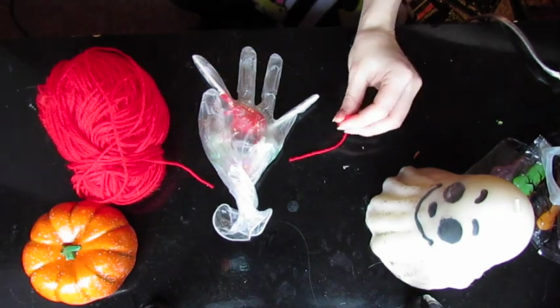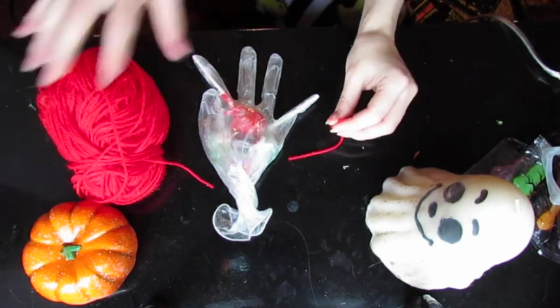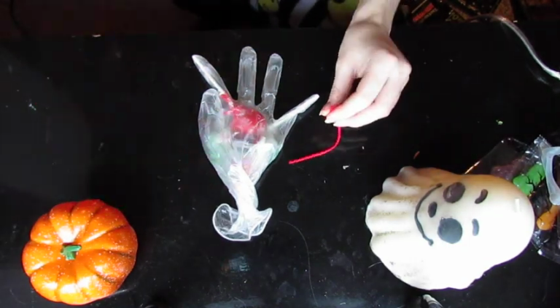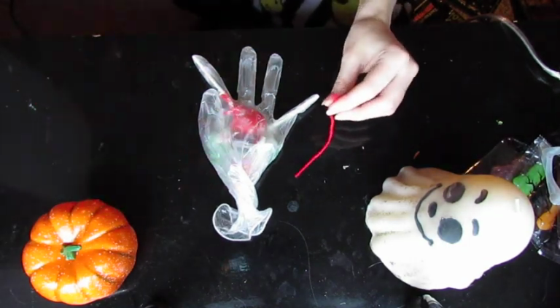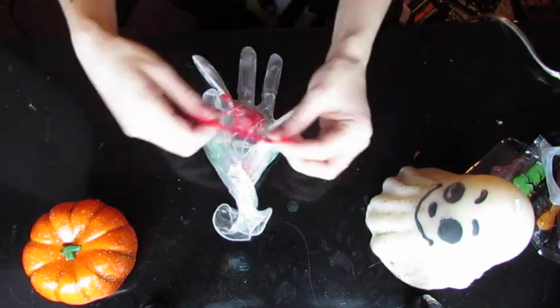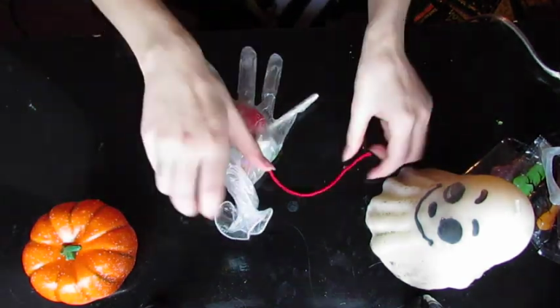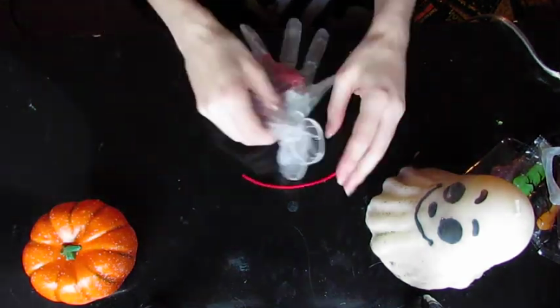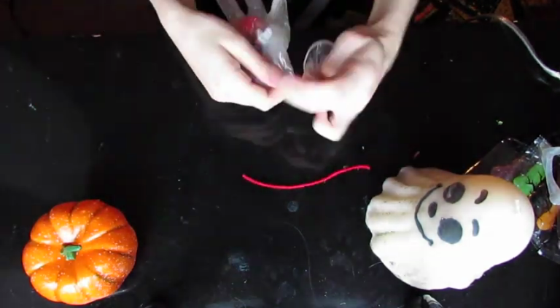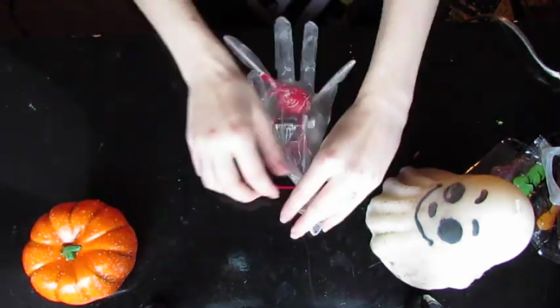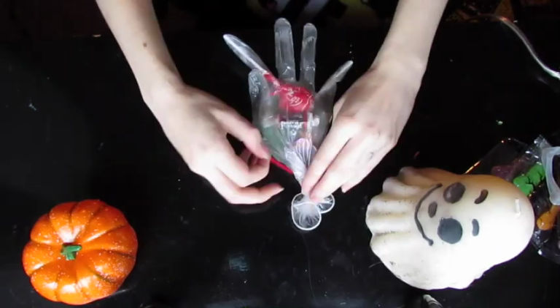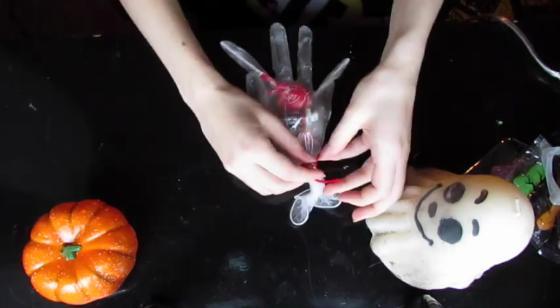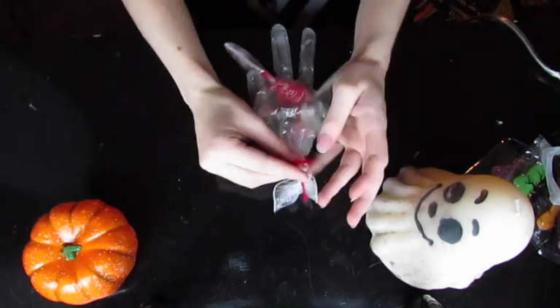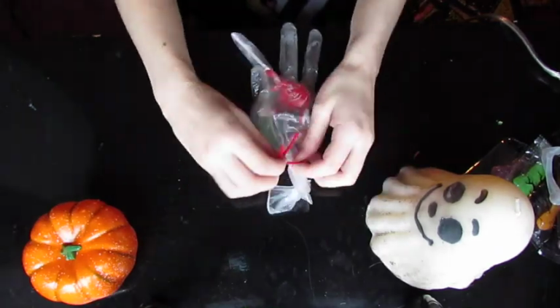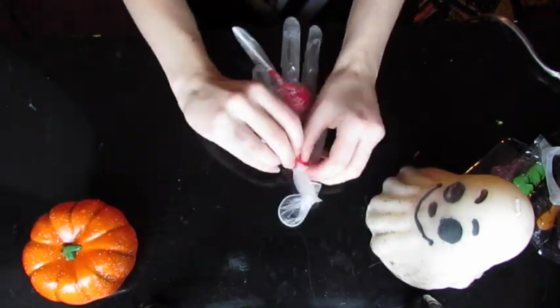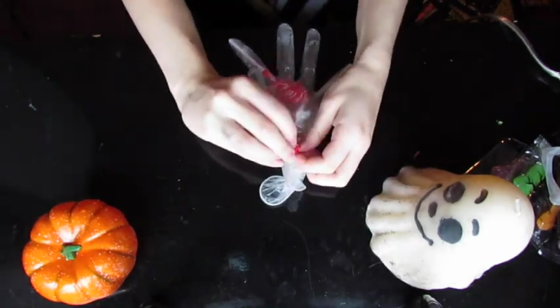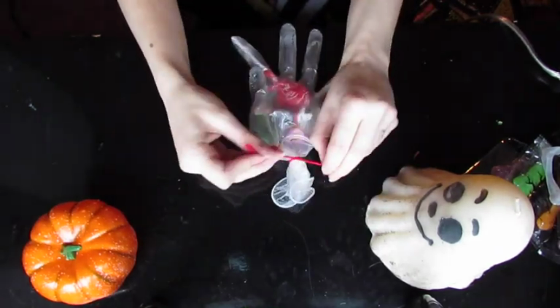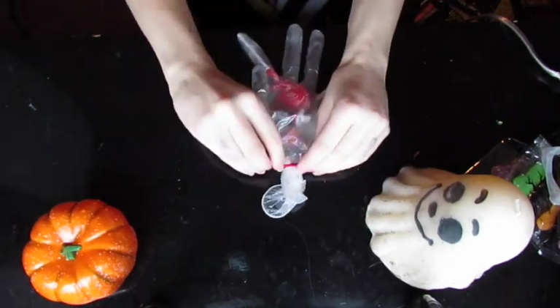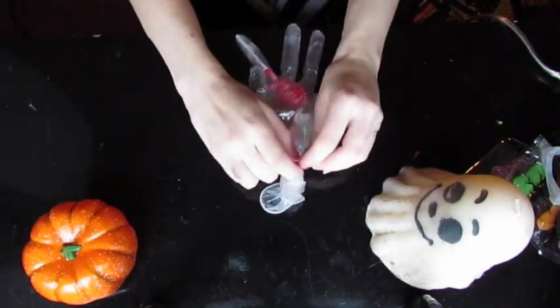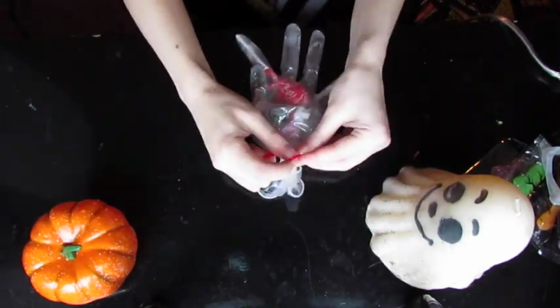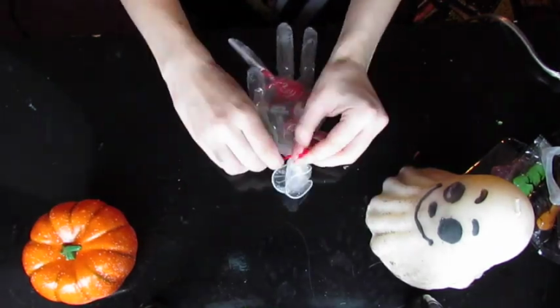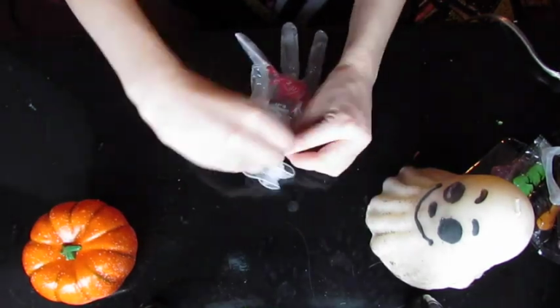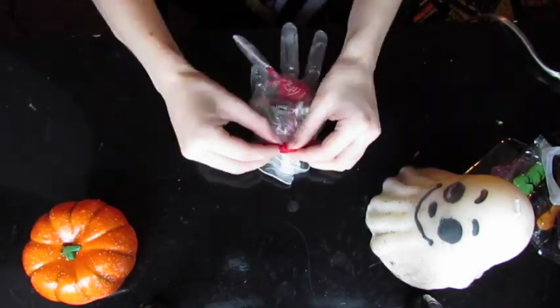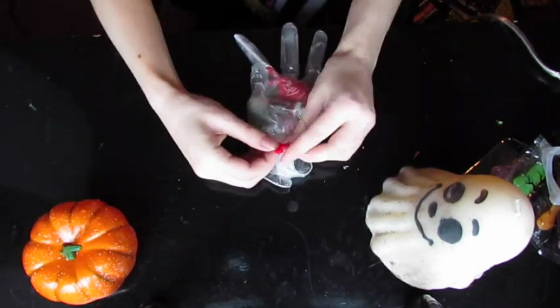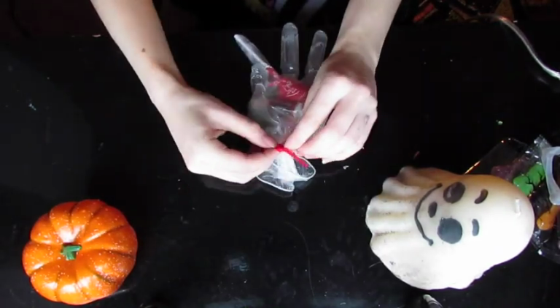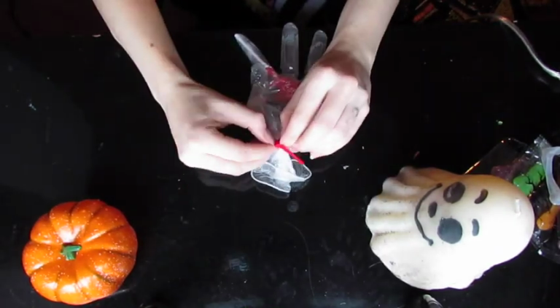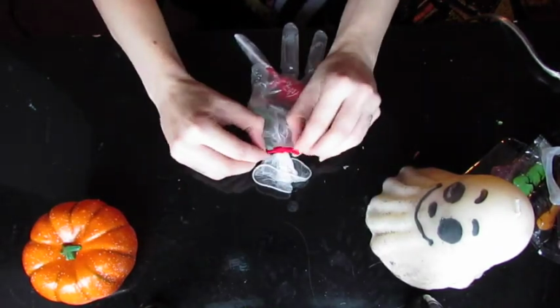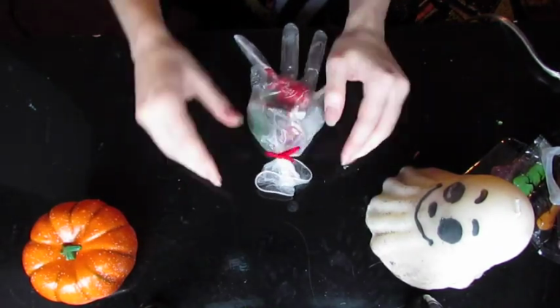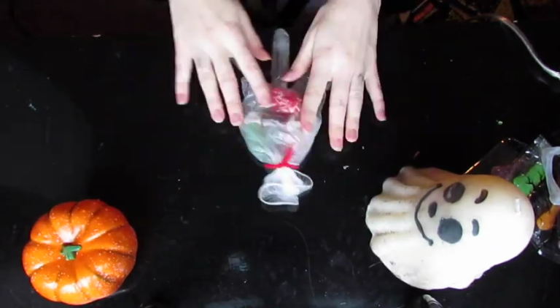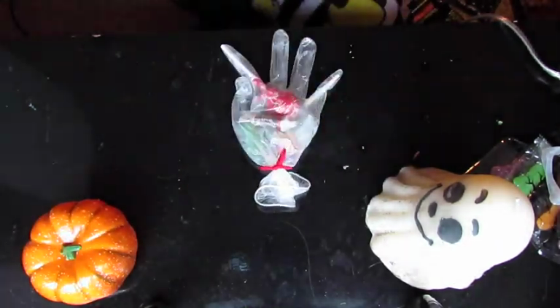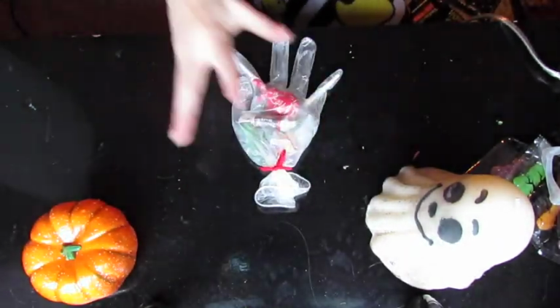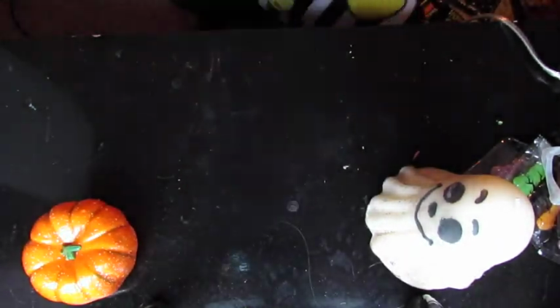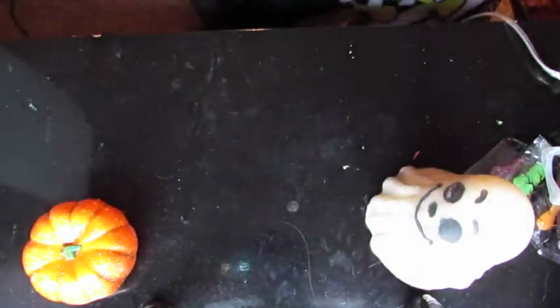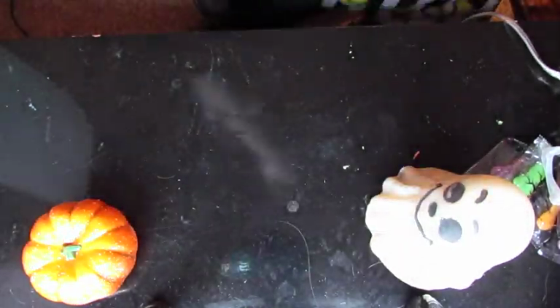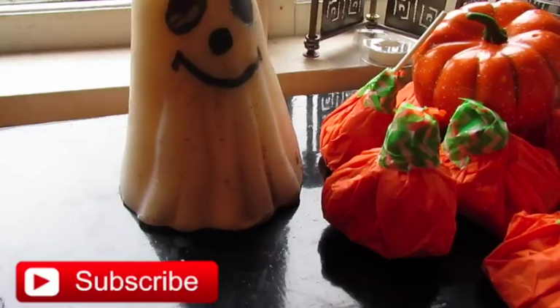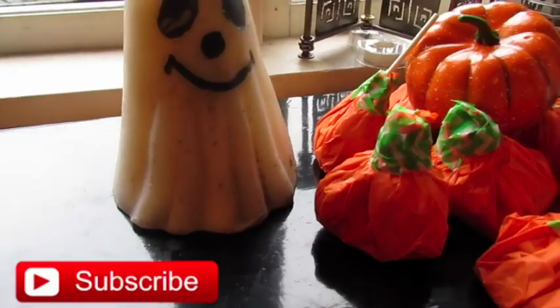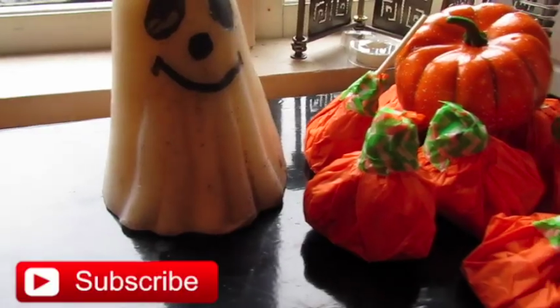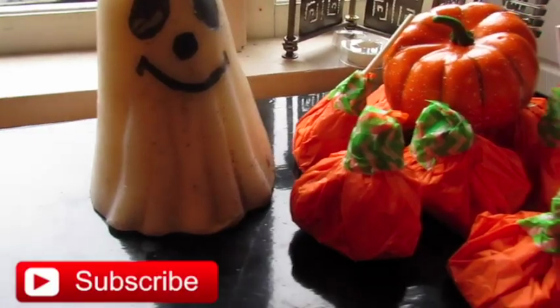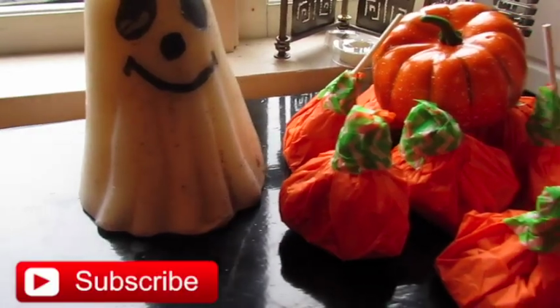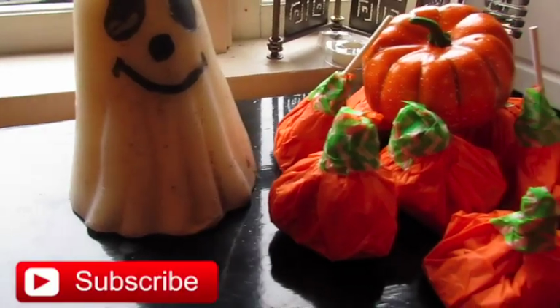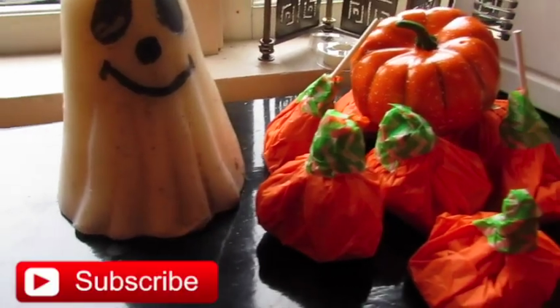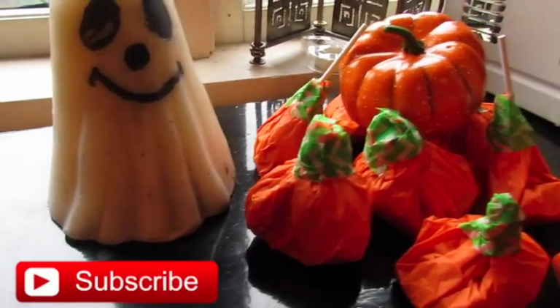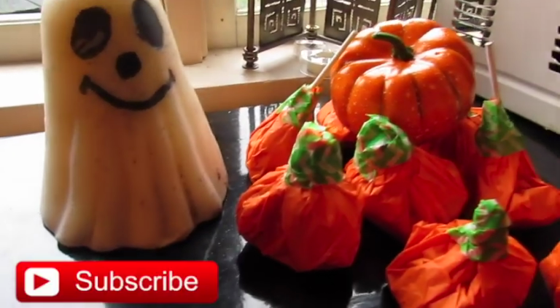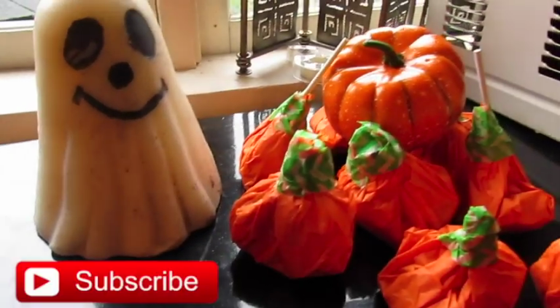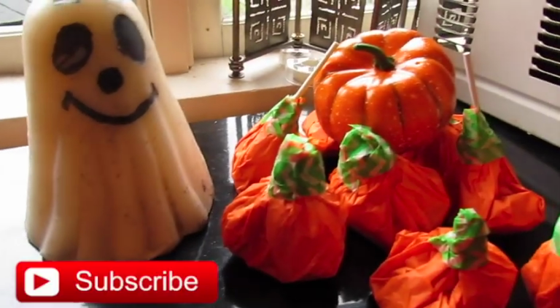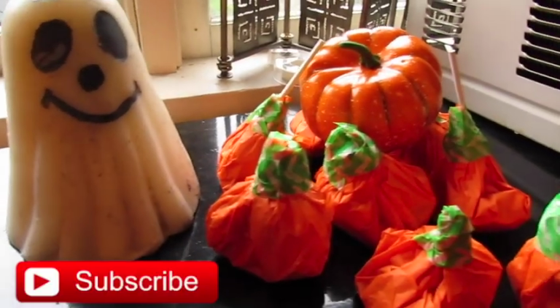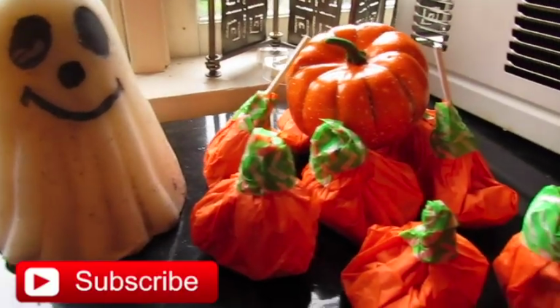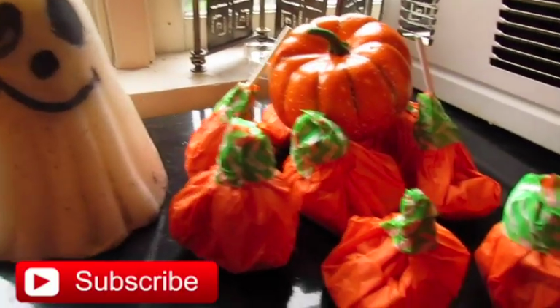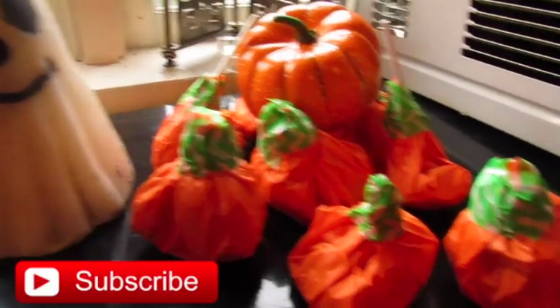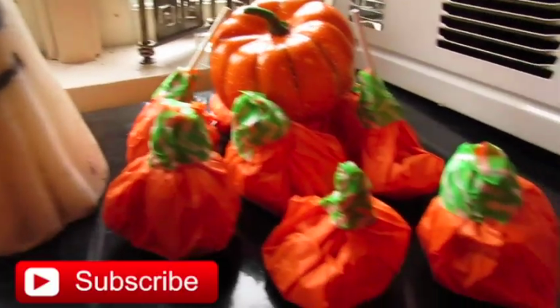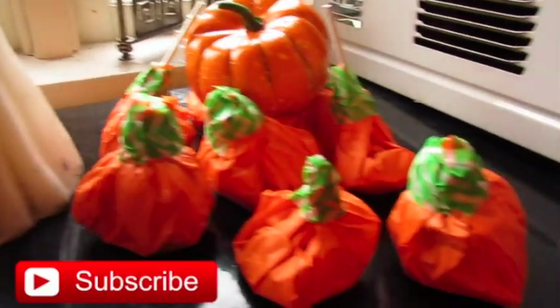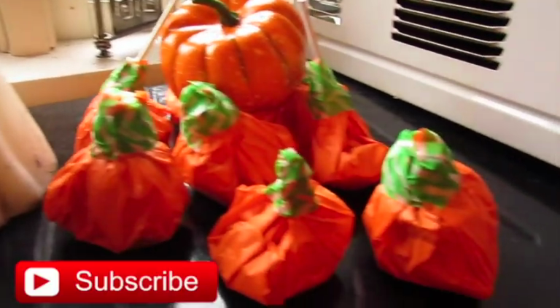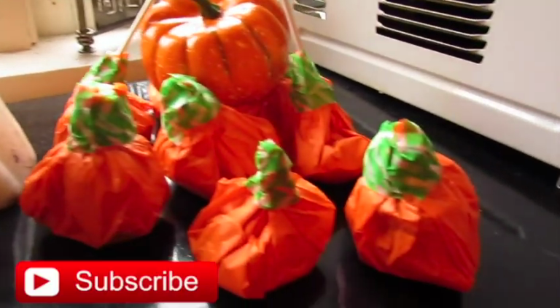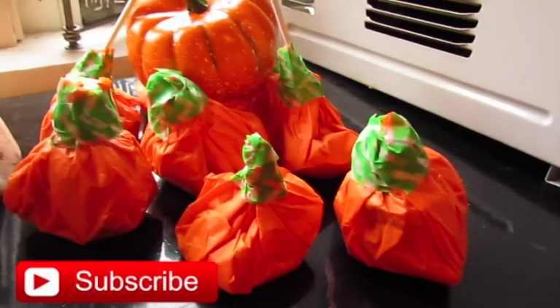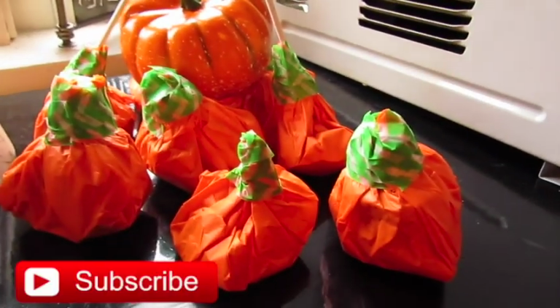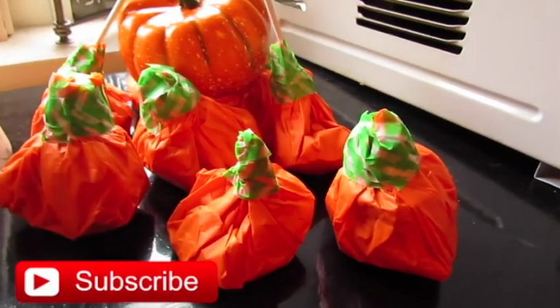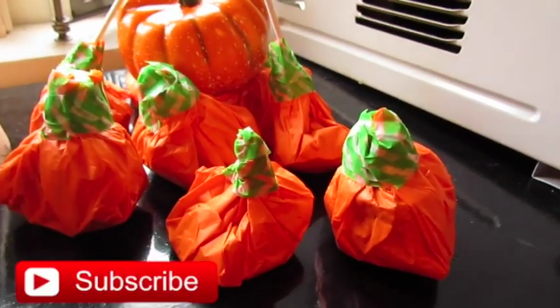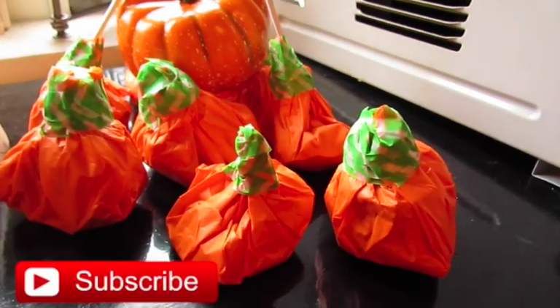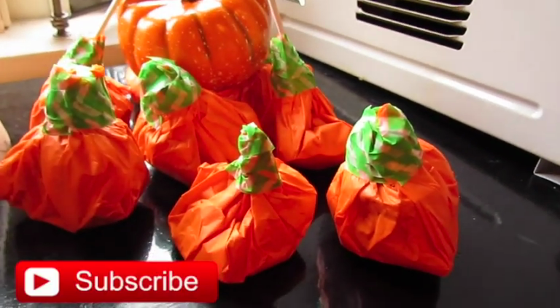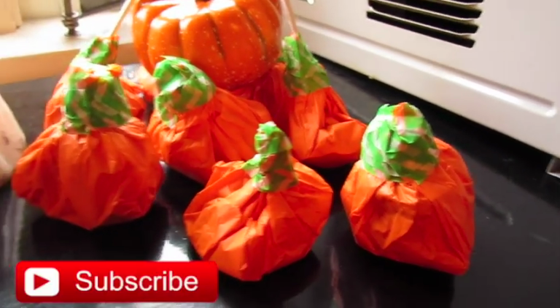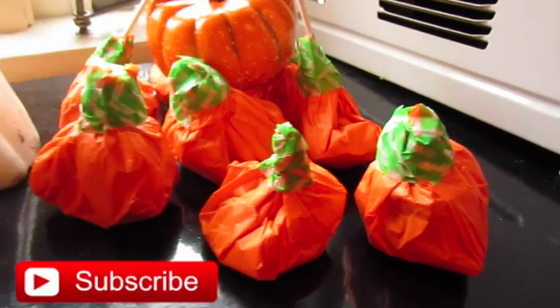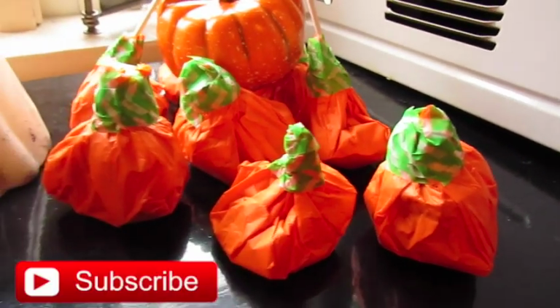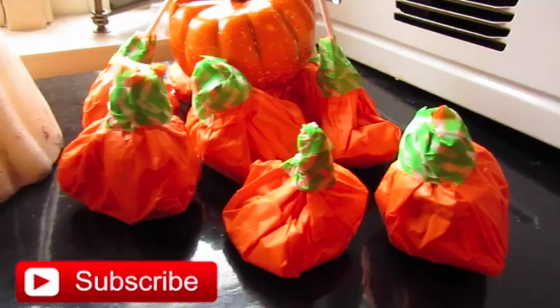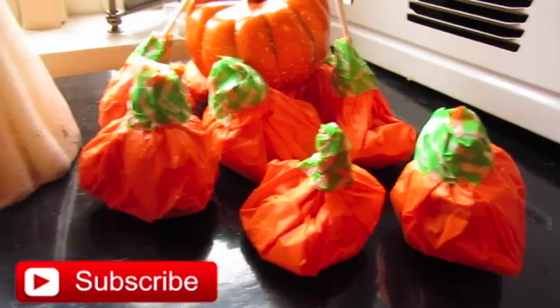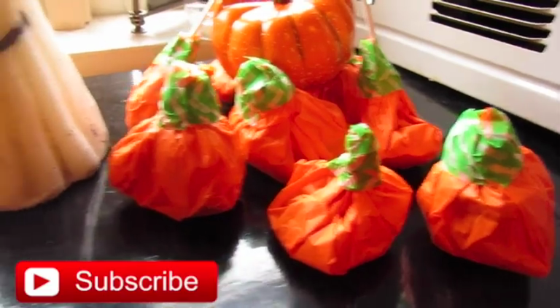I hope you guys like this tutorial. It's like a ghost in a pumpkin patch — lots and lots of pumpkins.